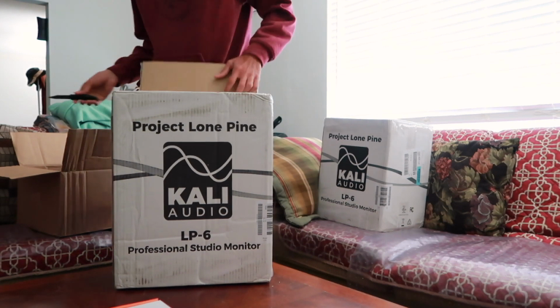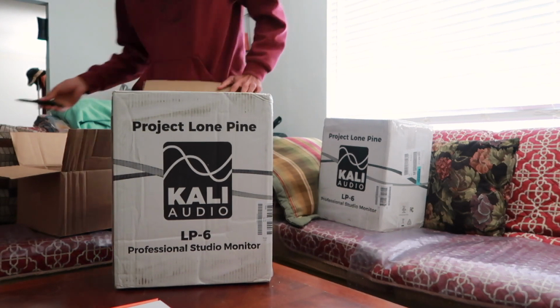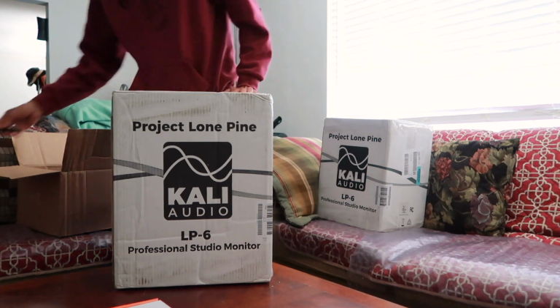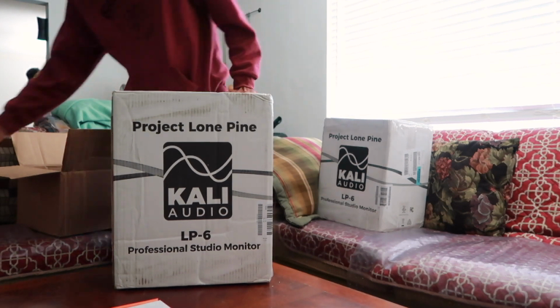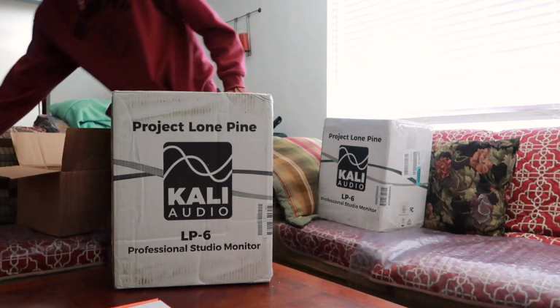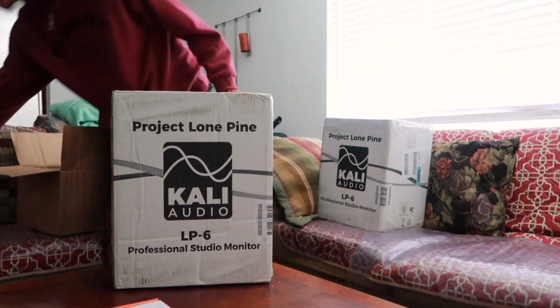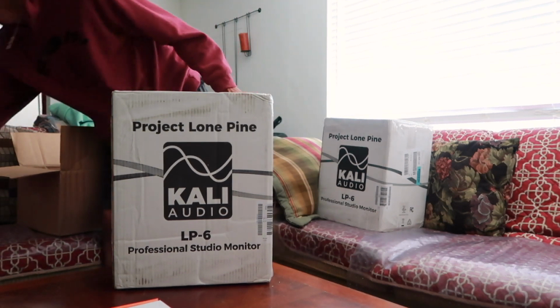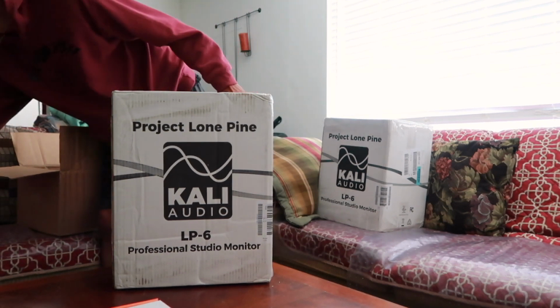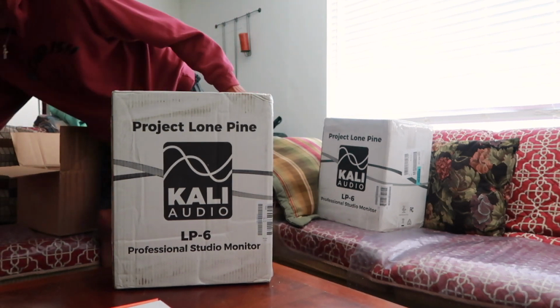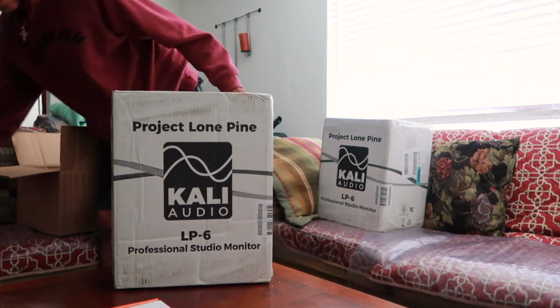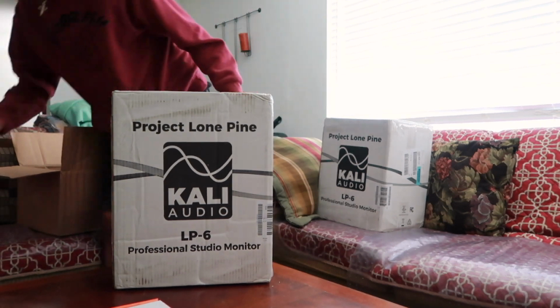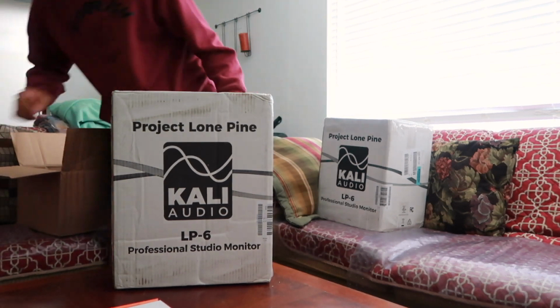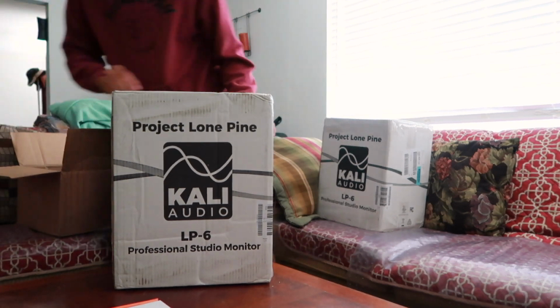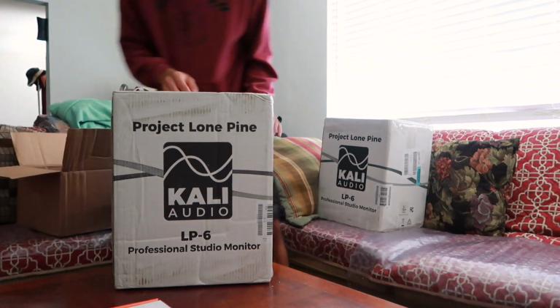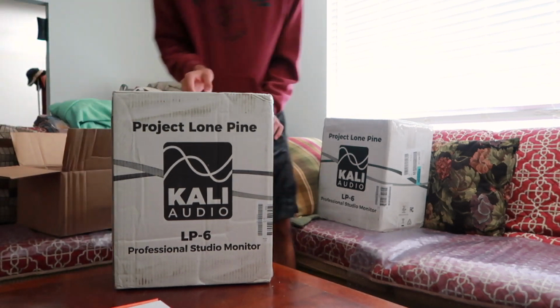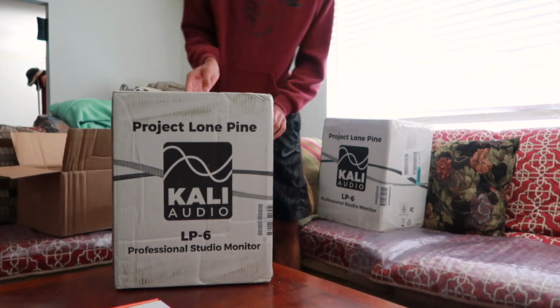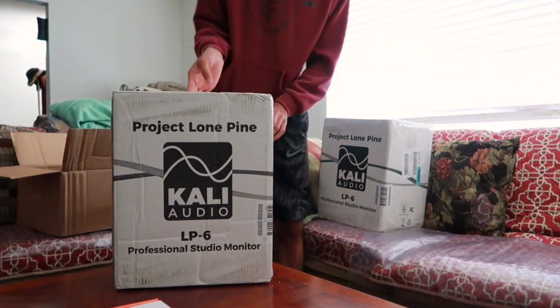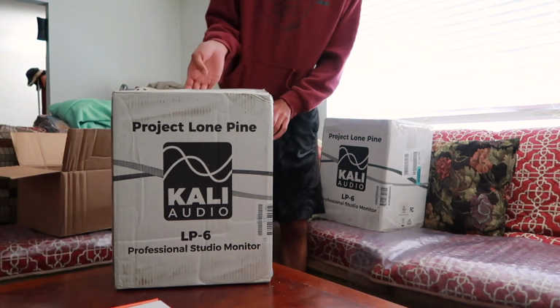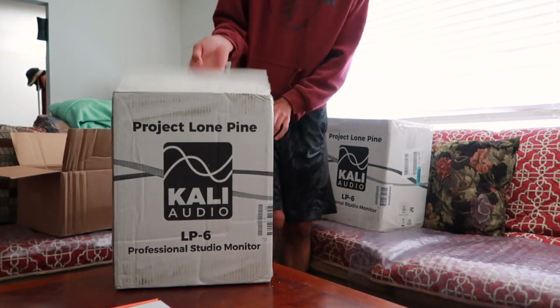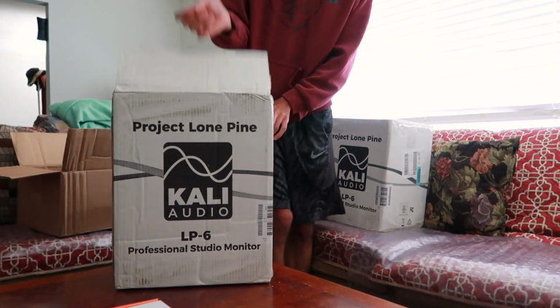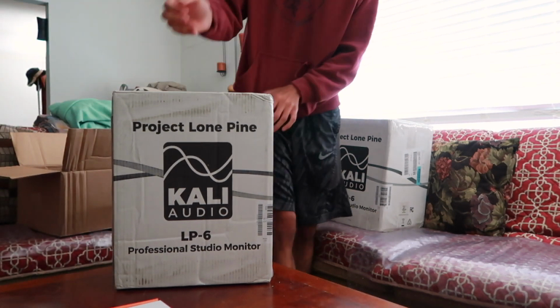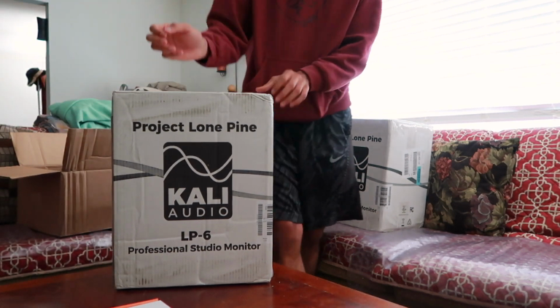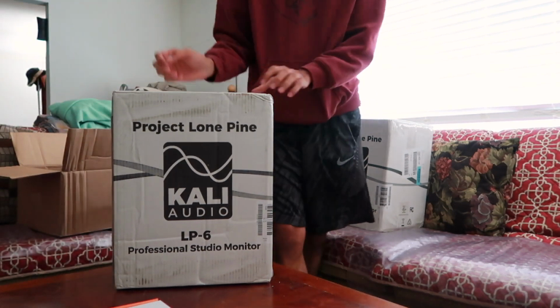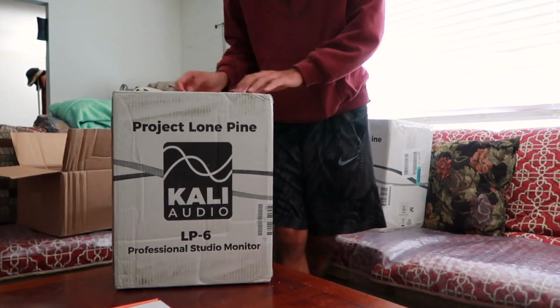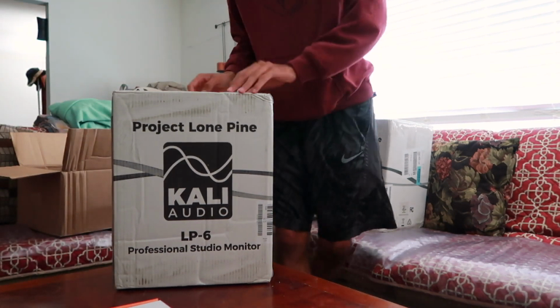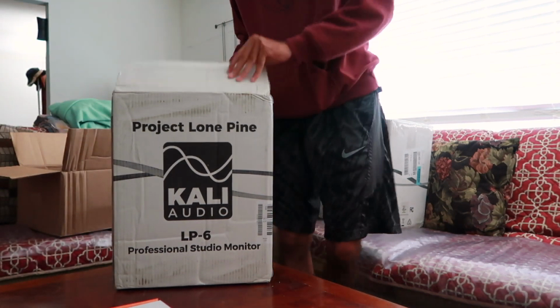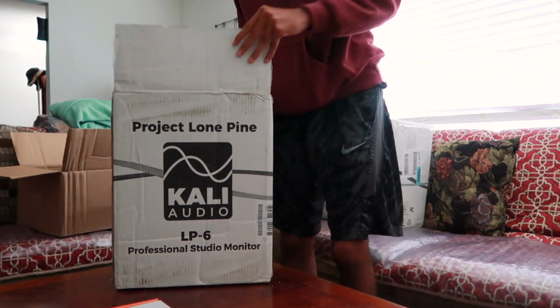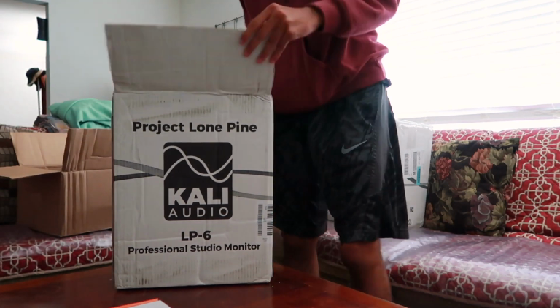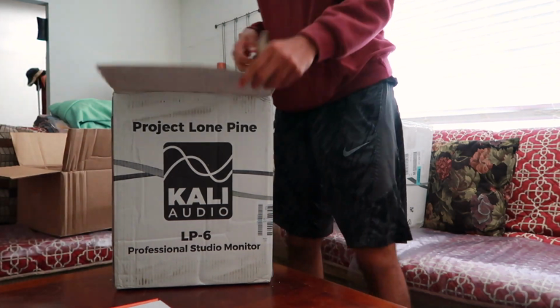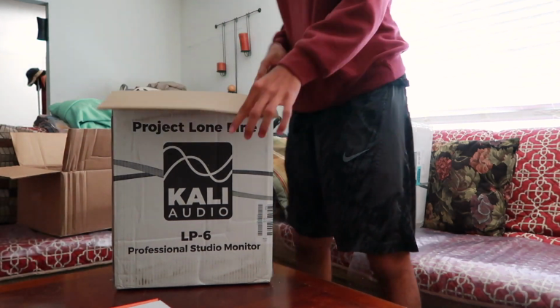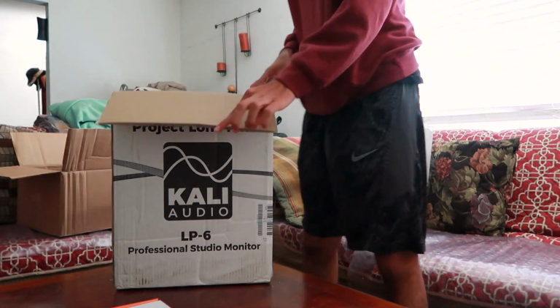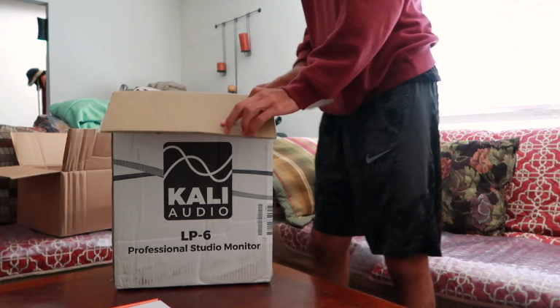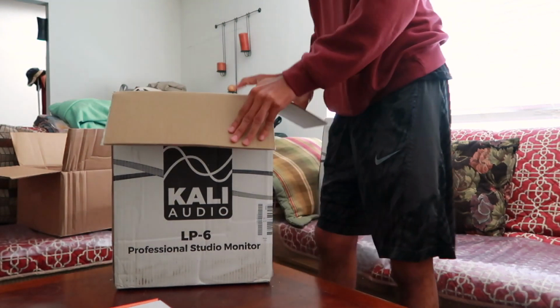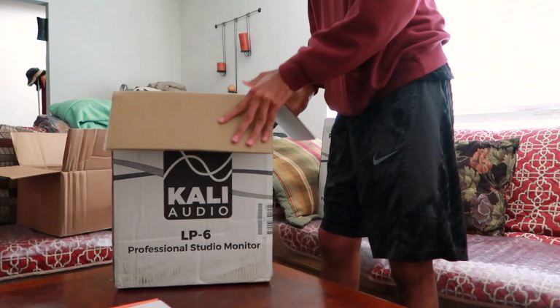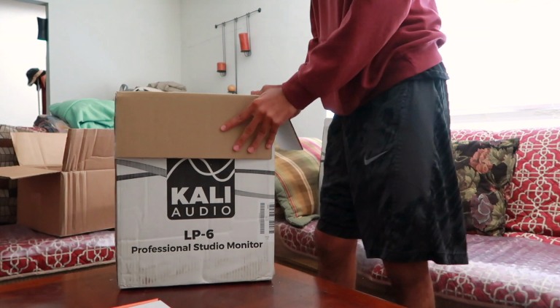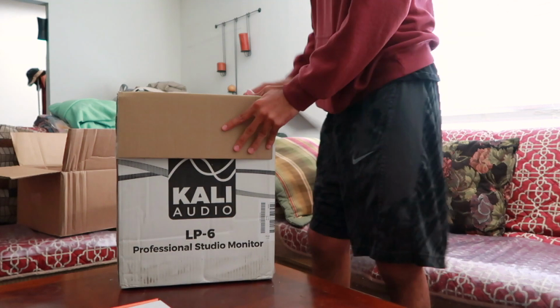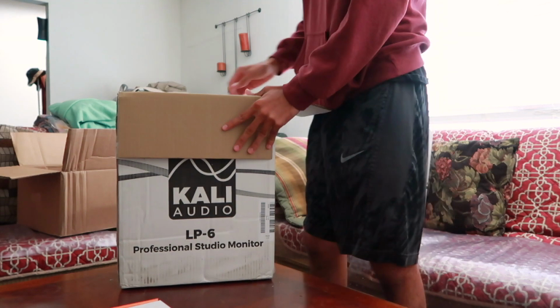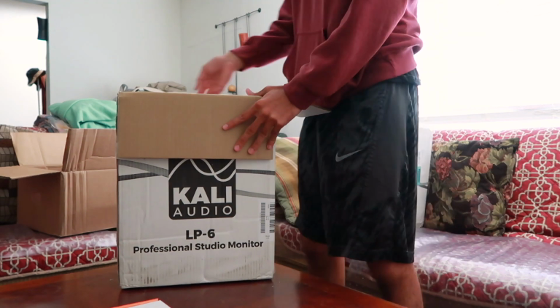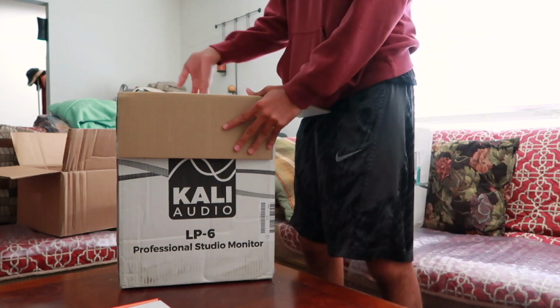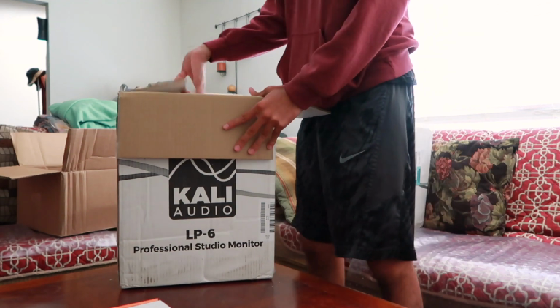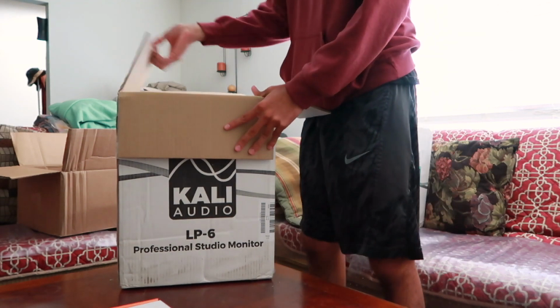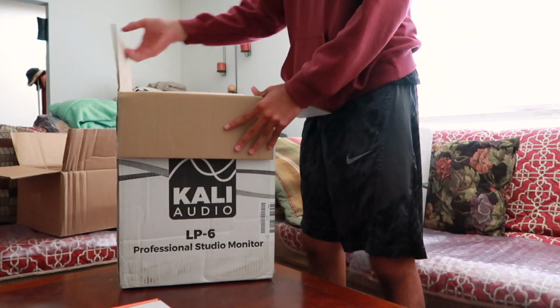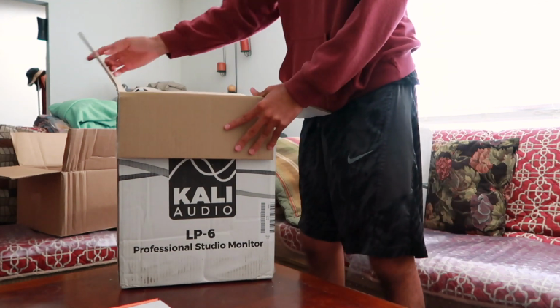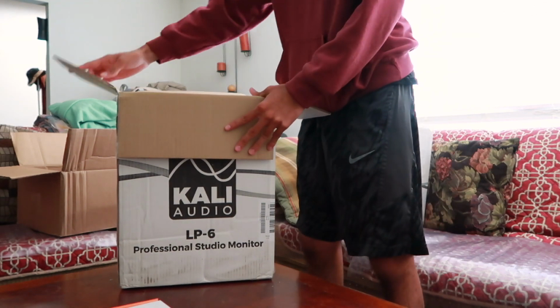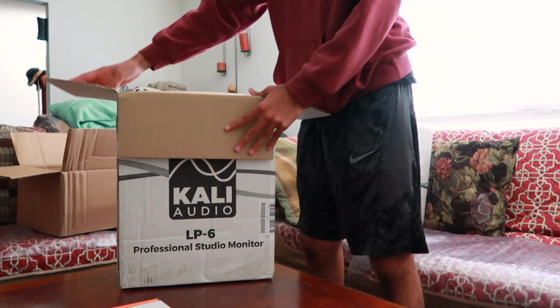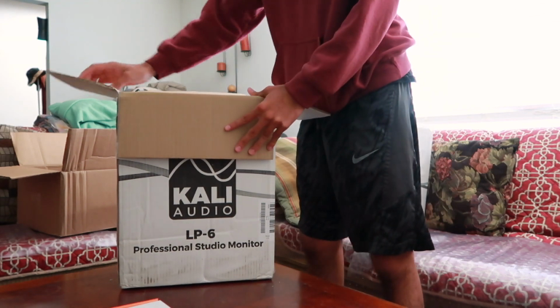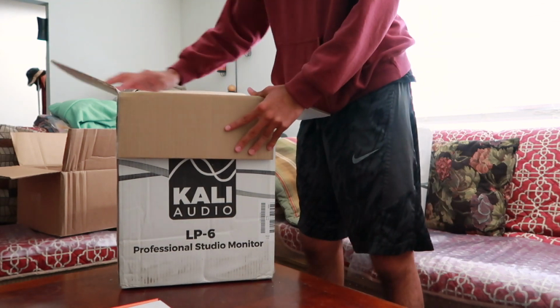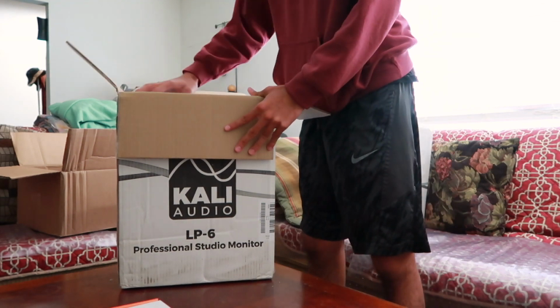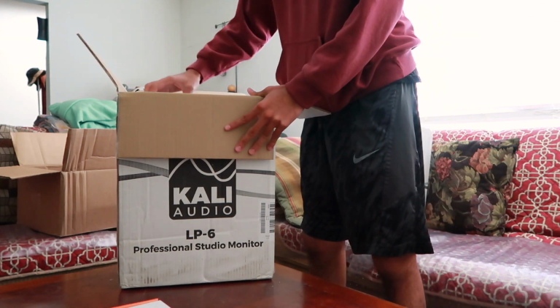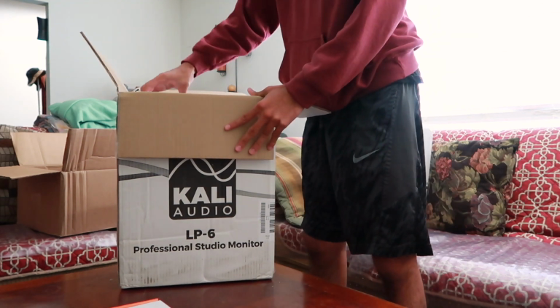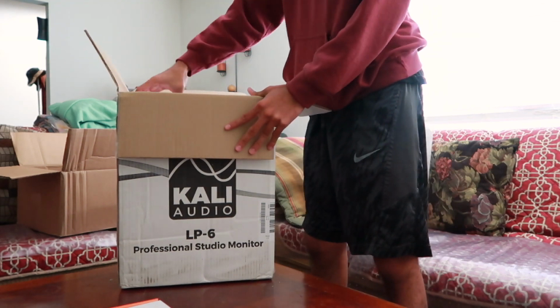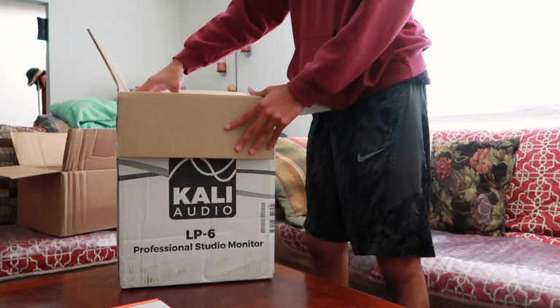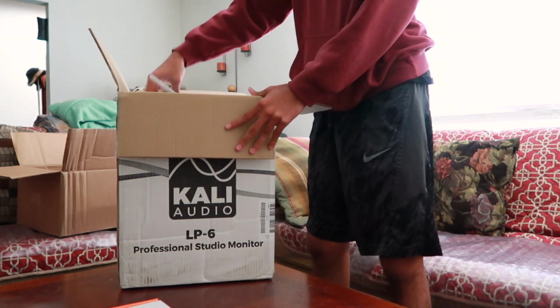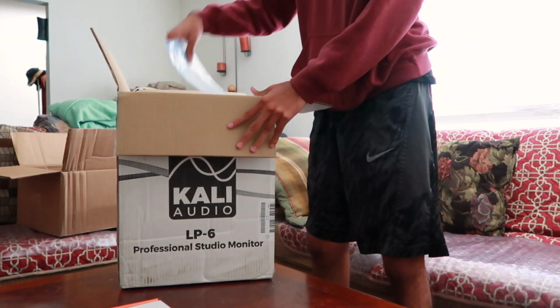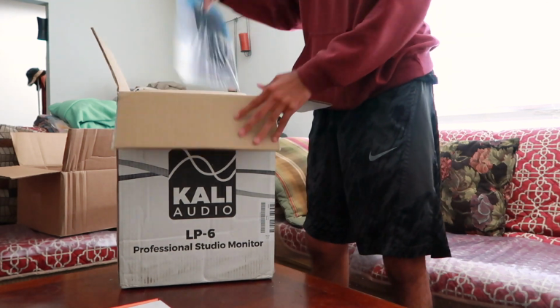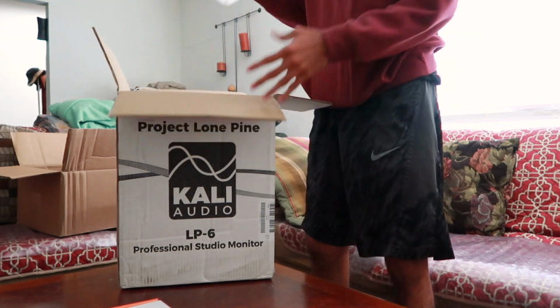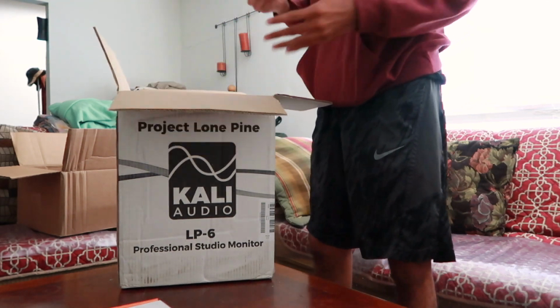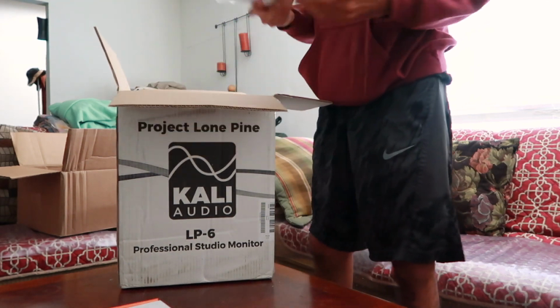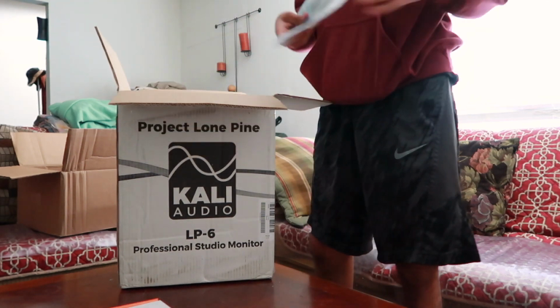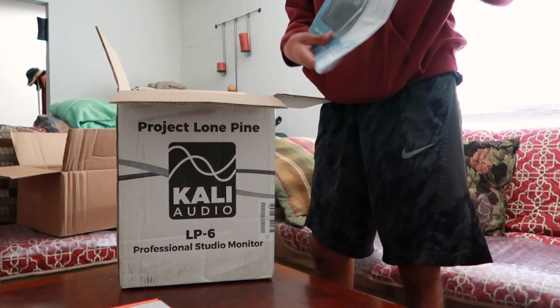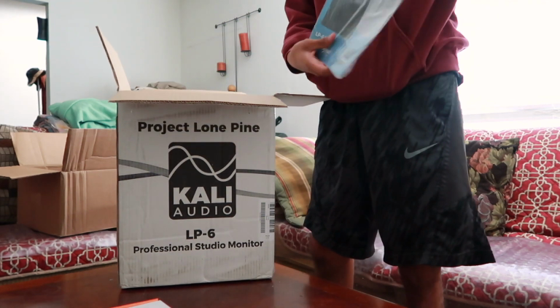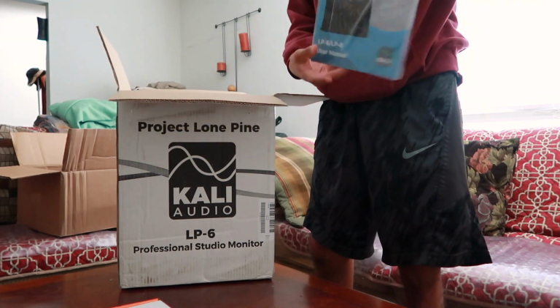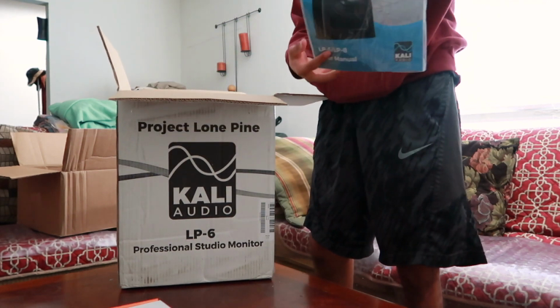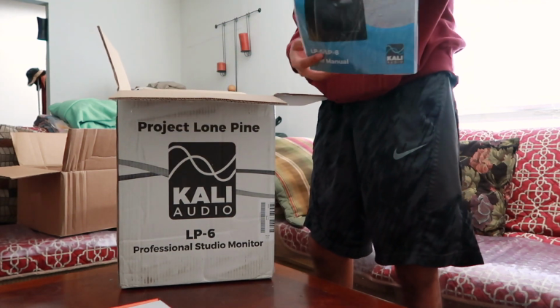Got that open. And off the rip, we got a user manual.